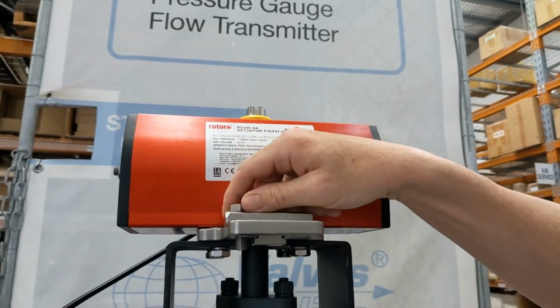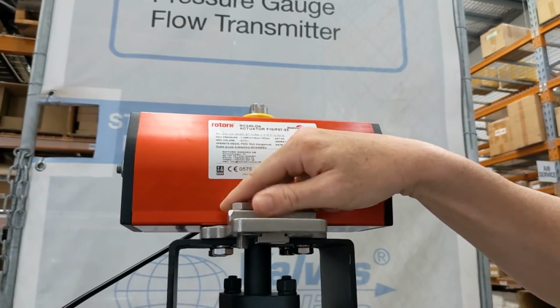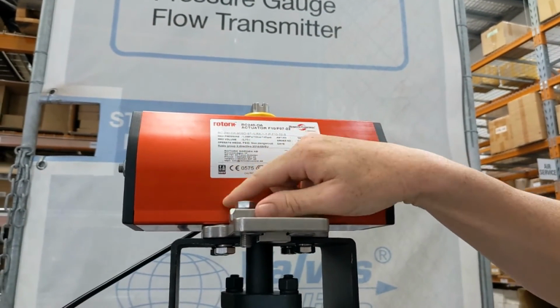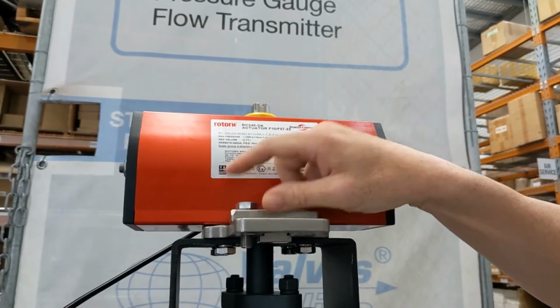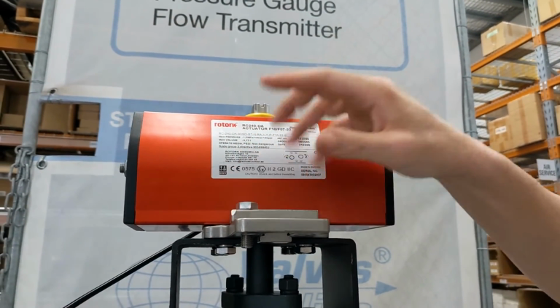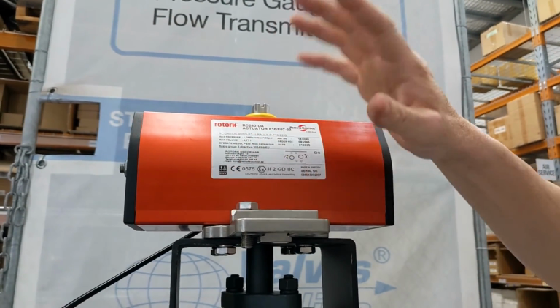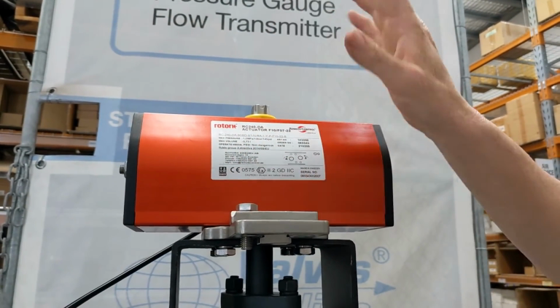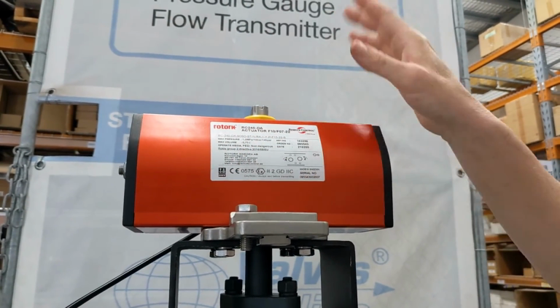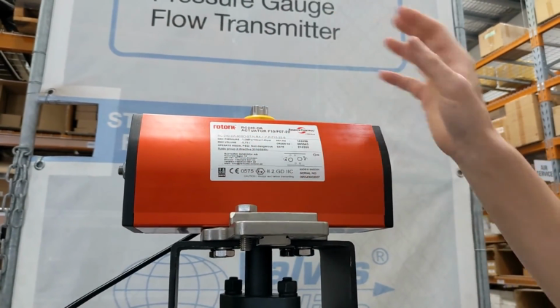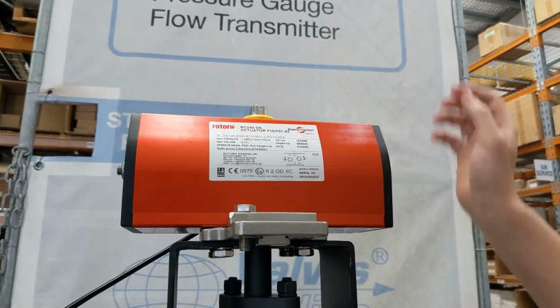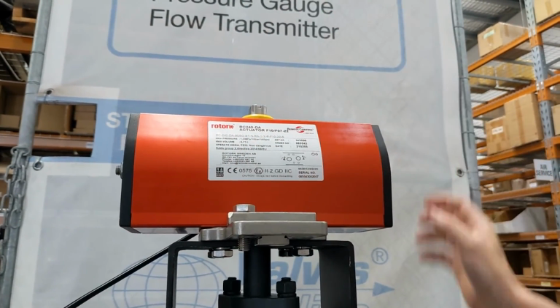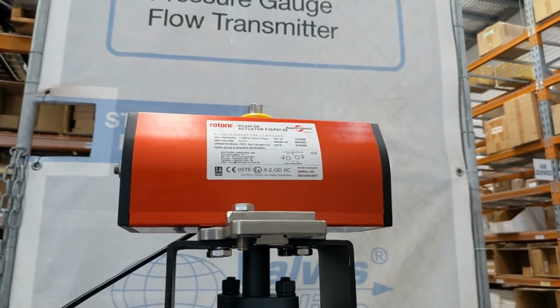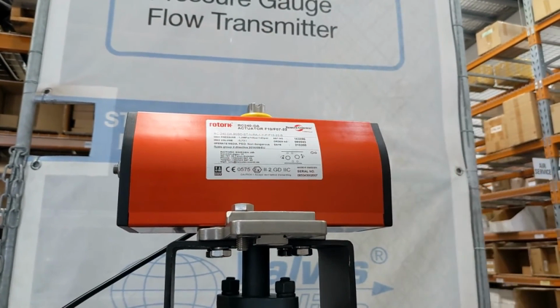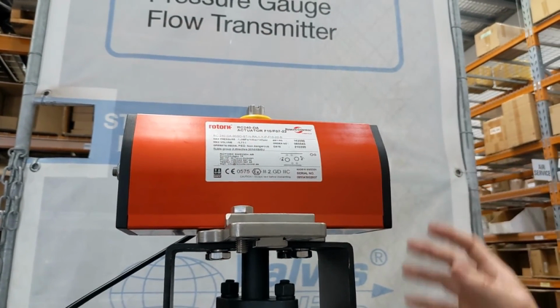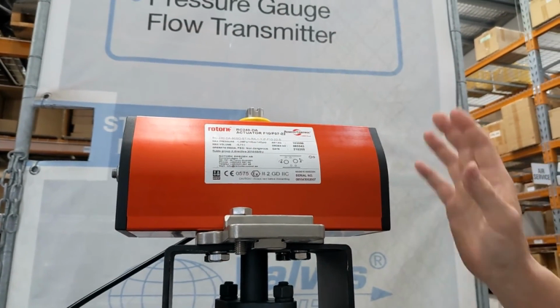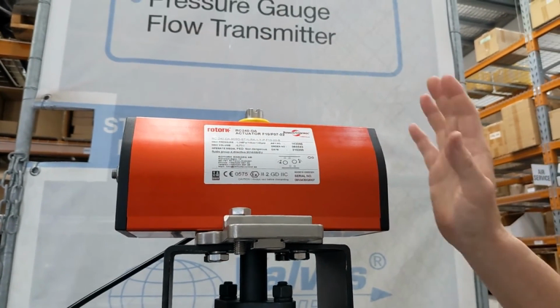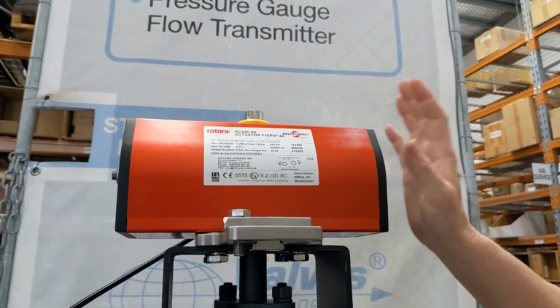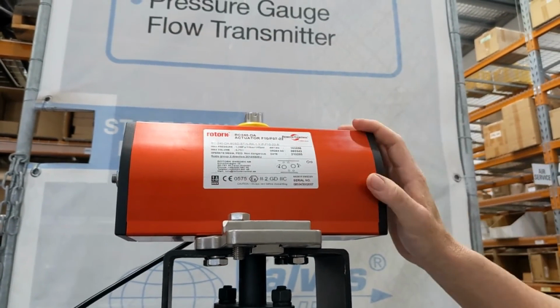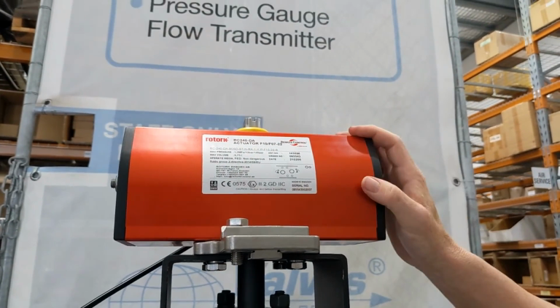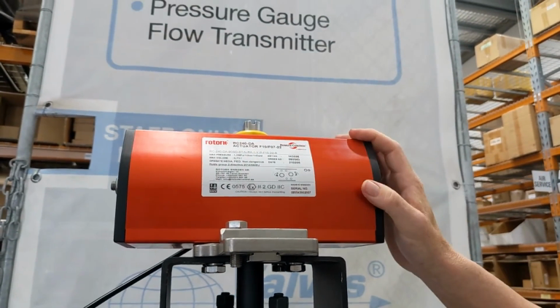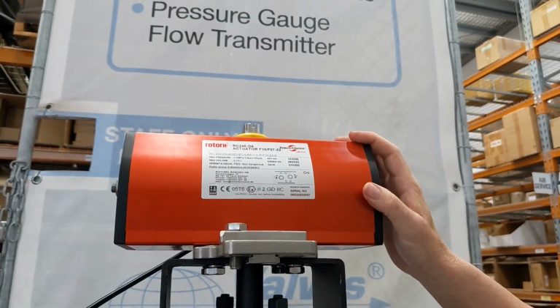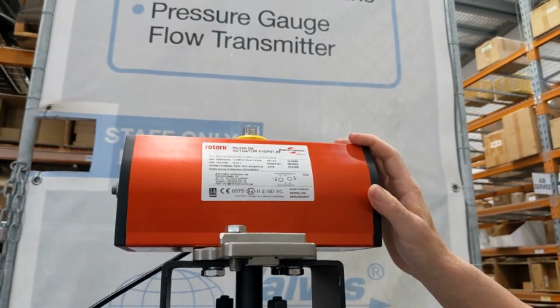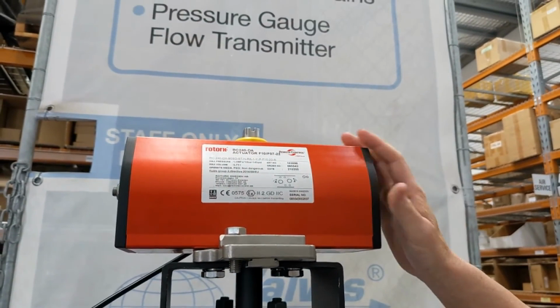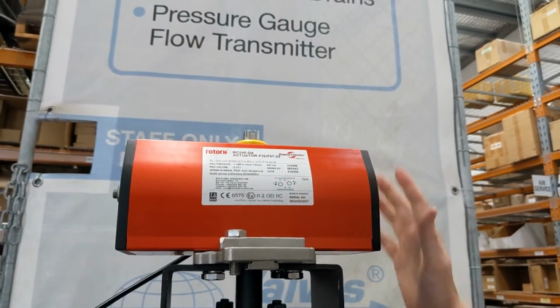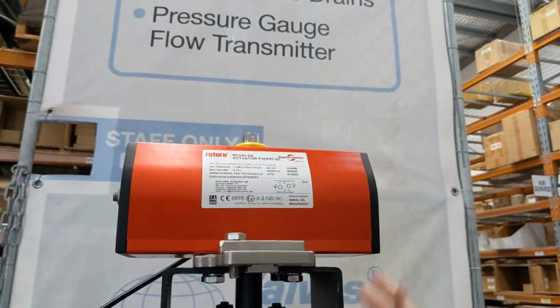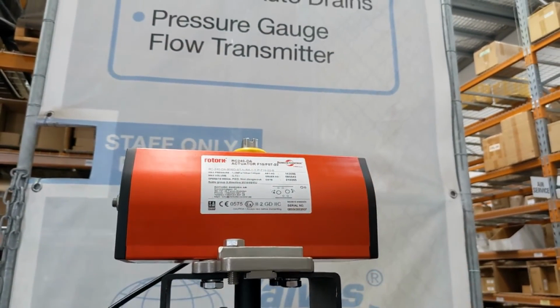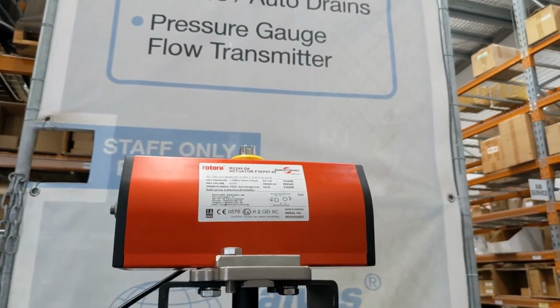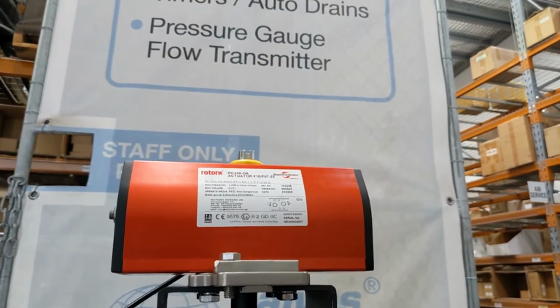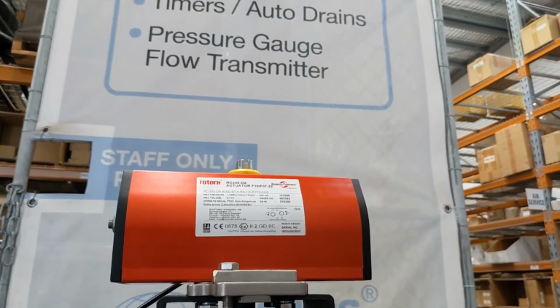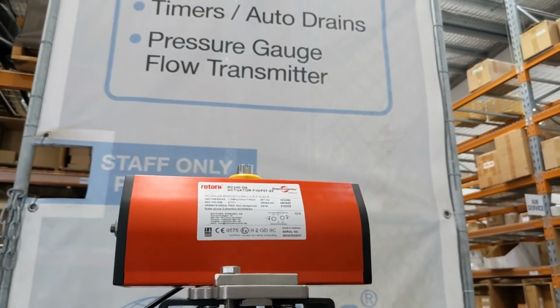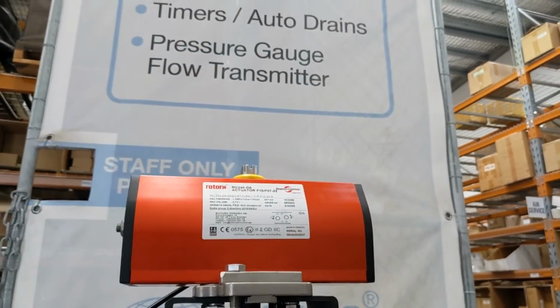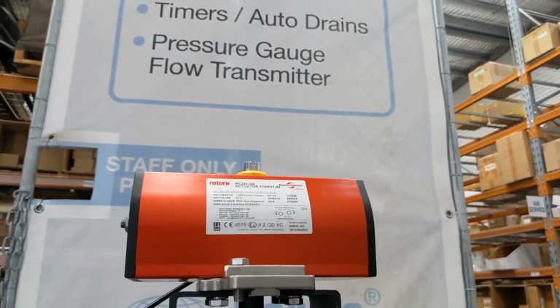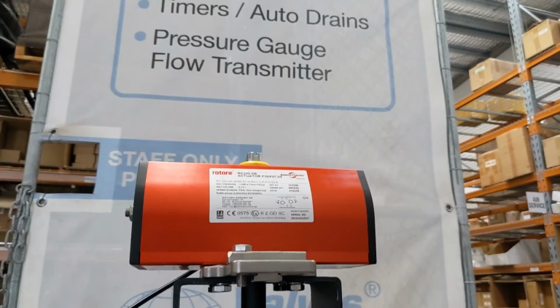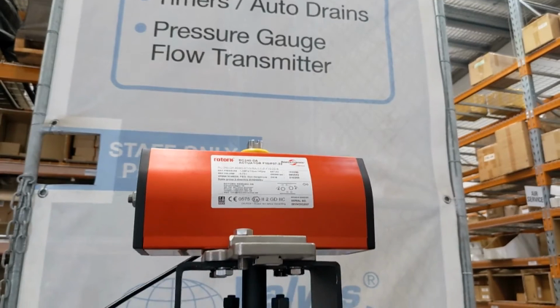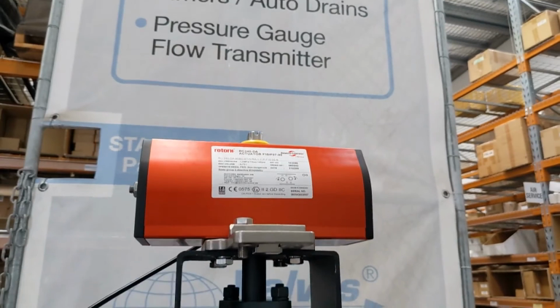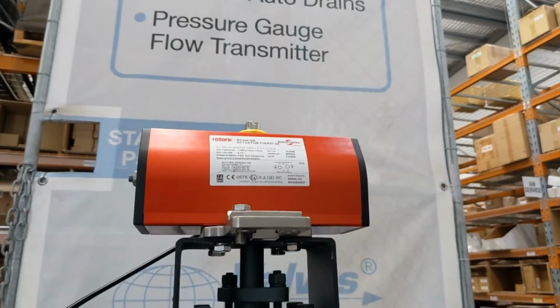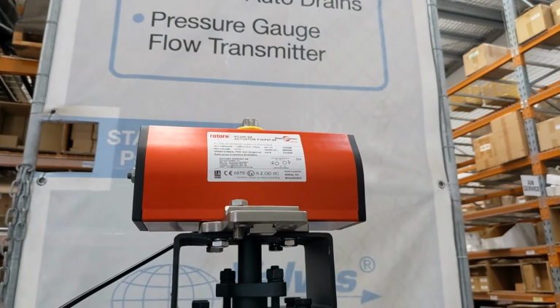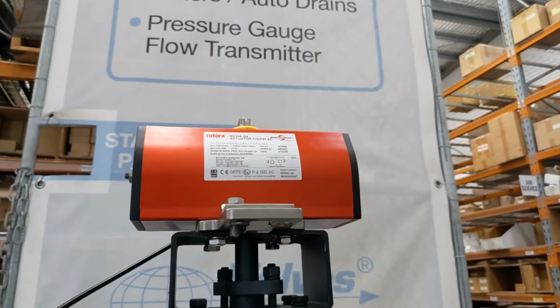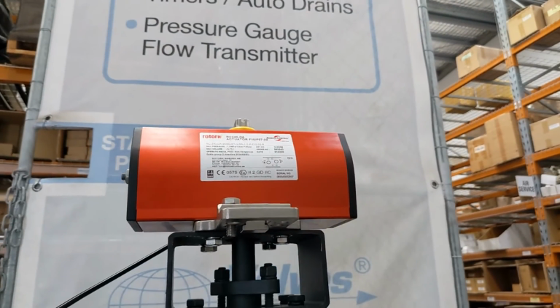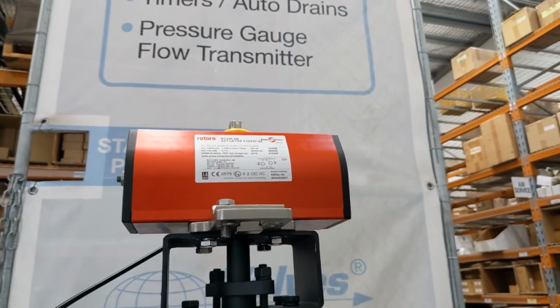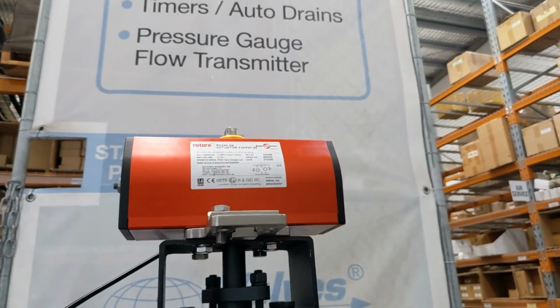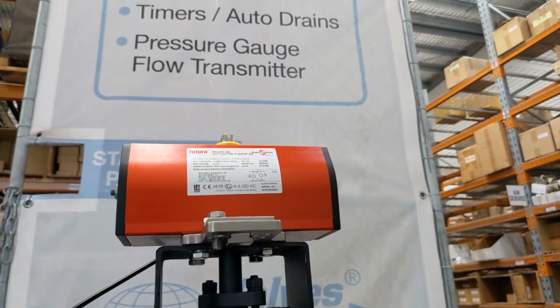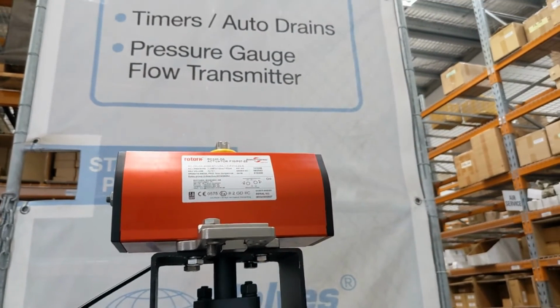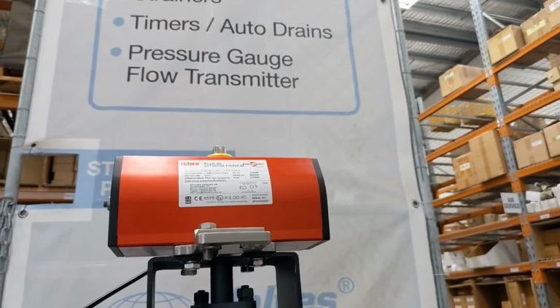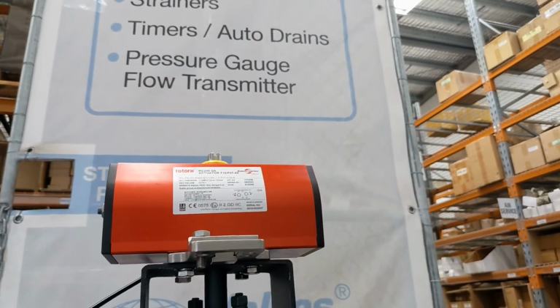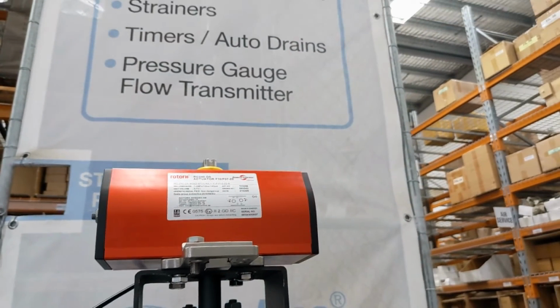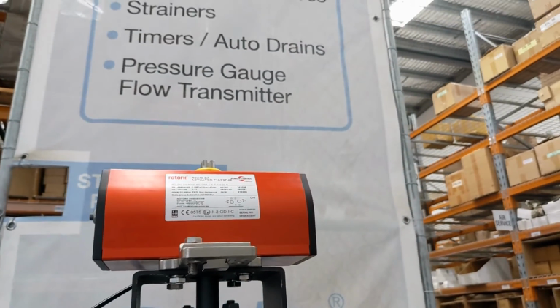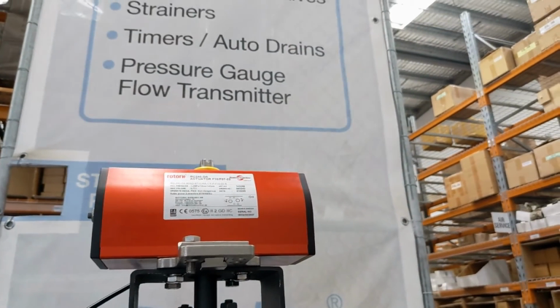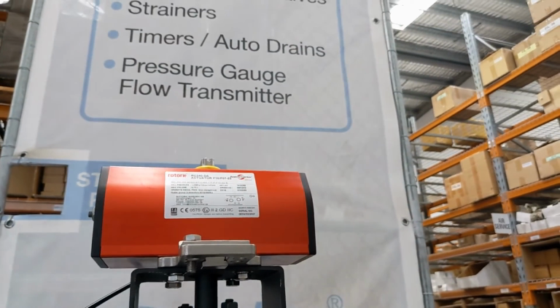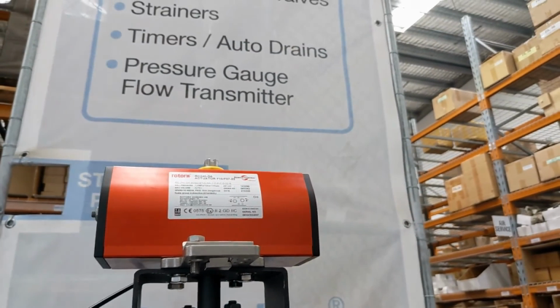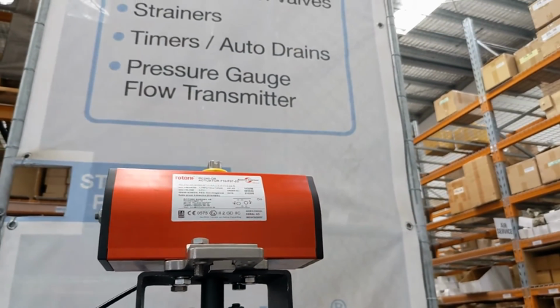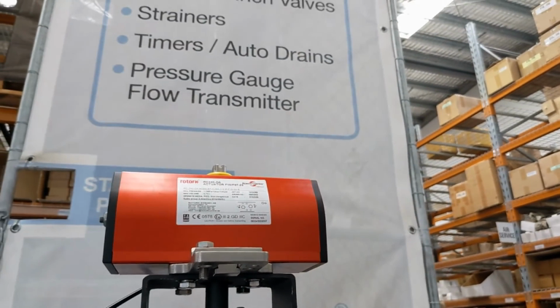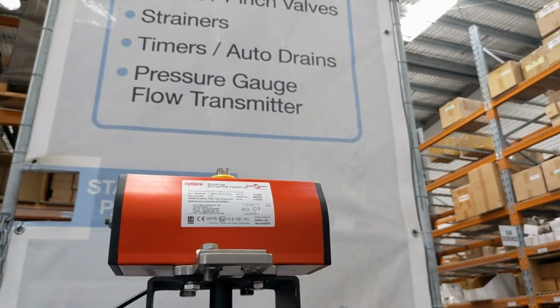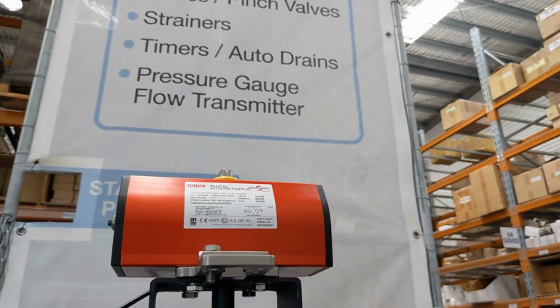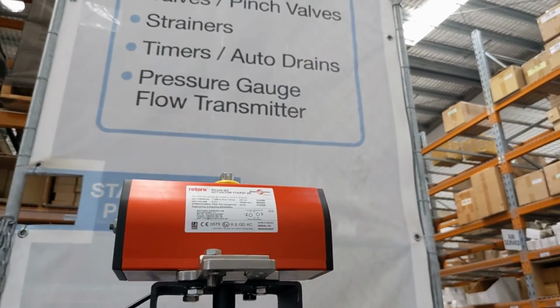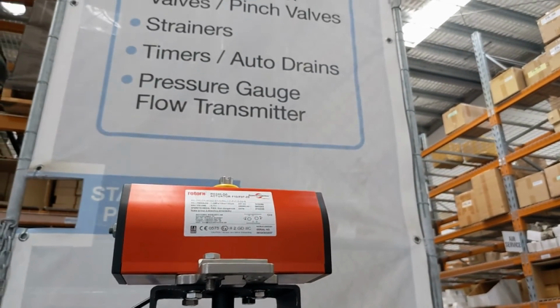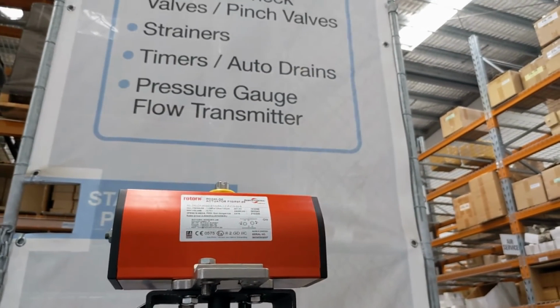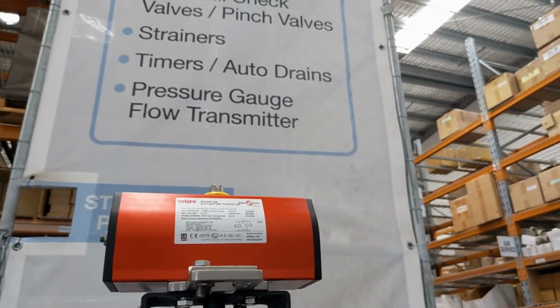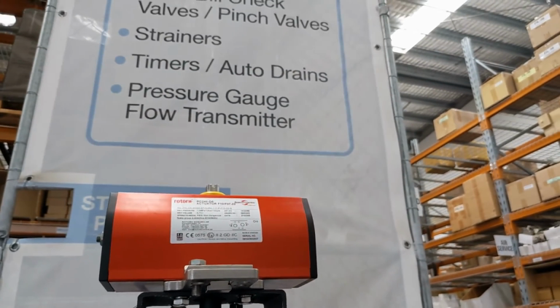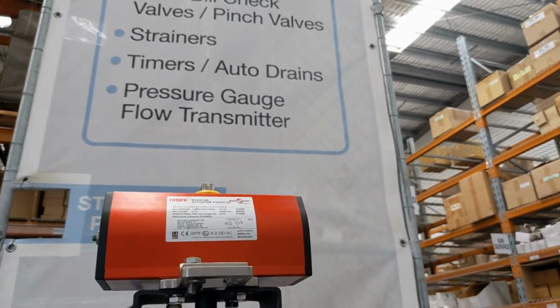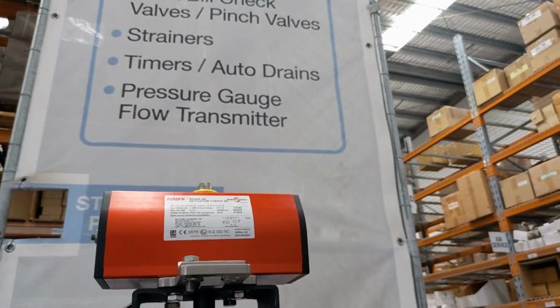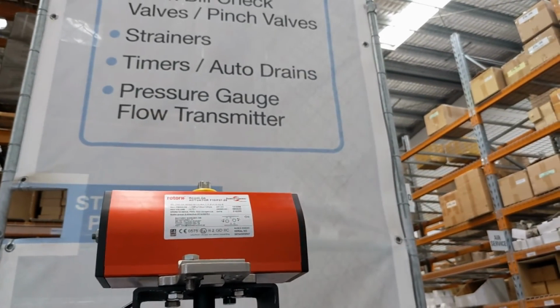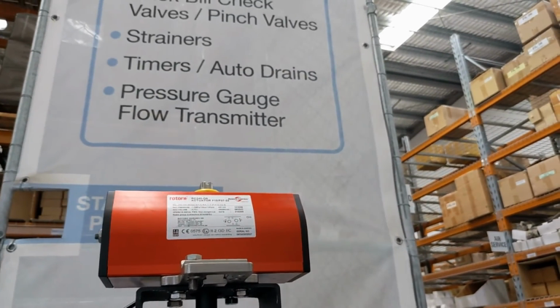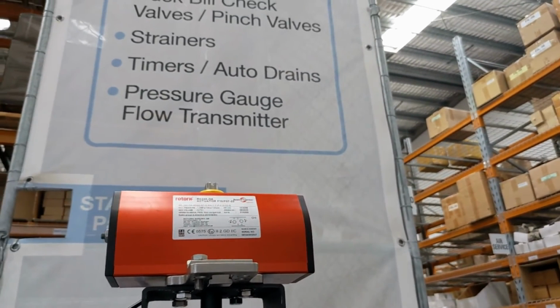So even if you made a mistake with the air and the actuator went on while you were working on it, this valve would not open or close depending on the setup you've got.